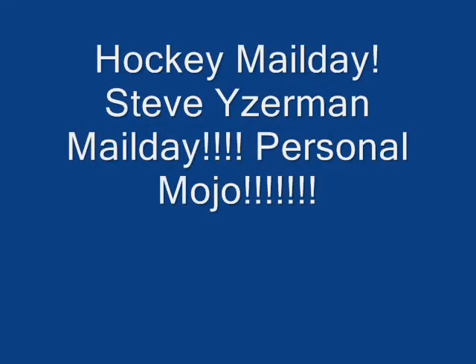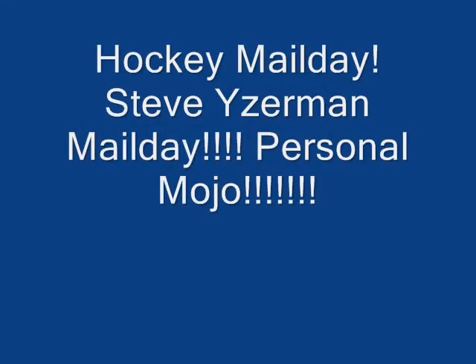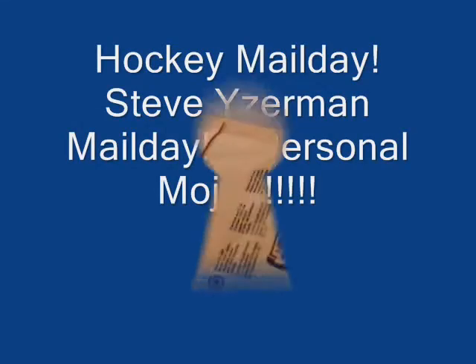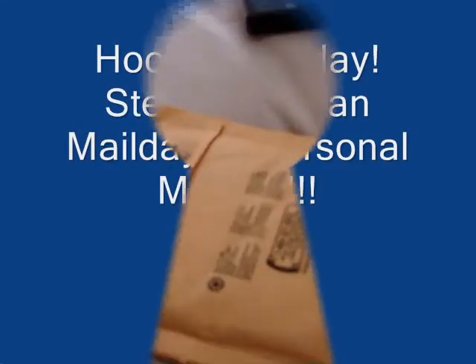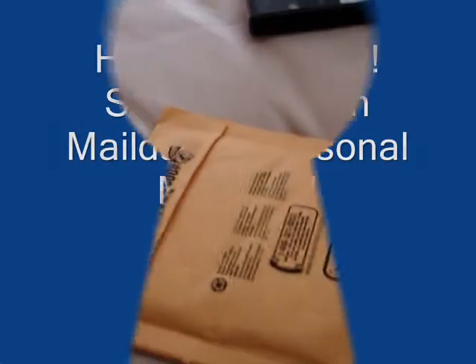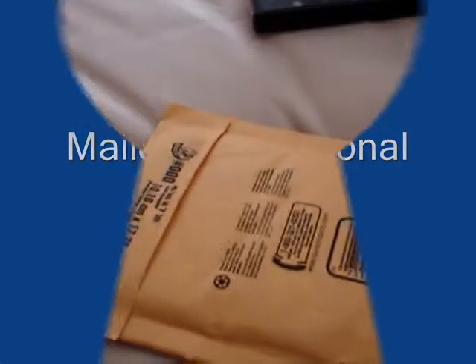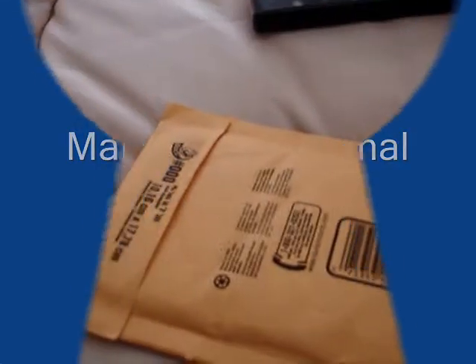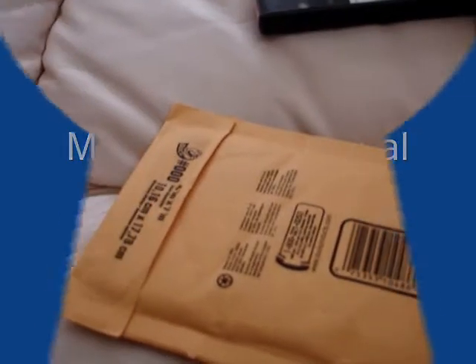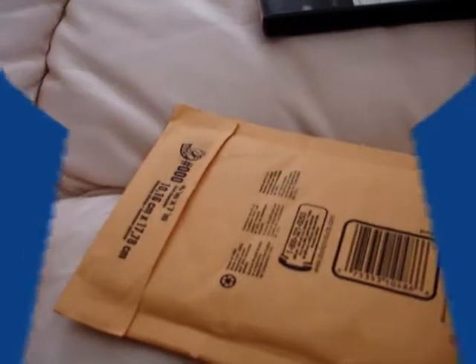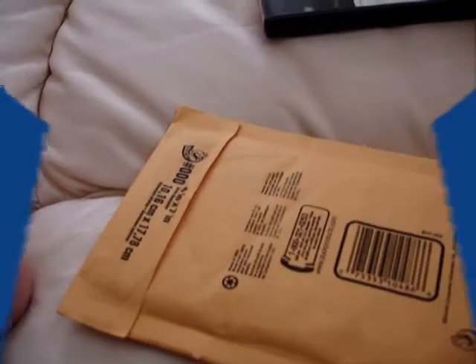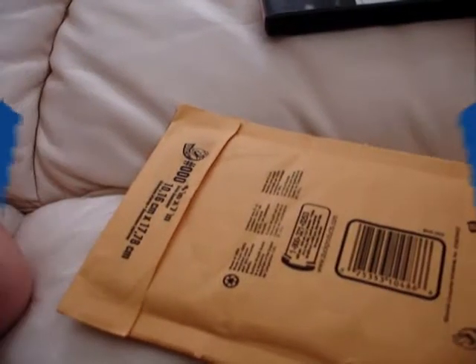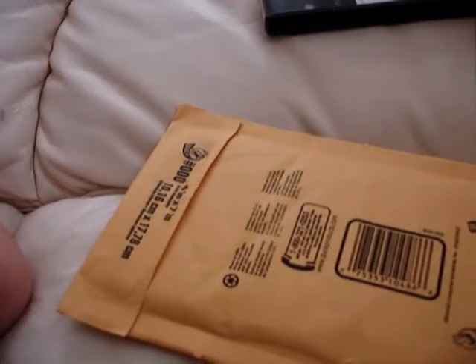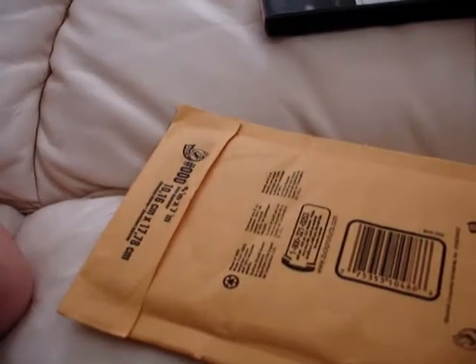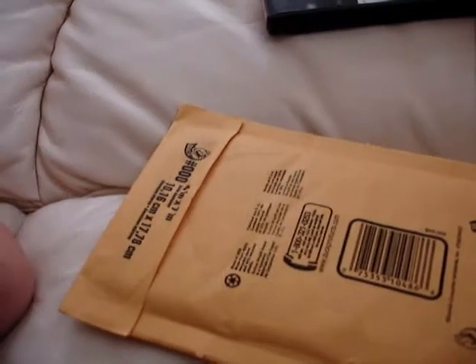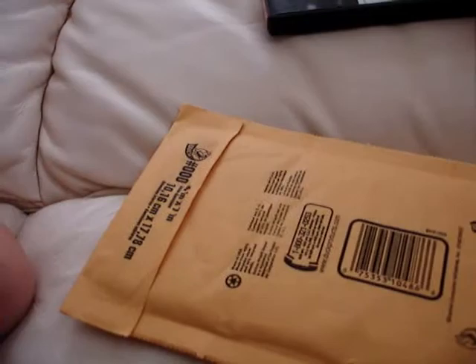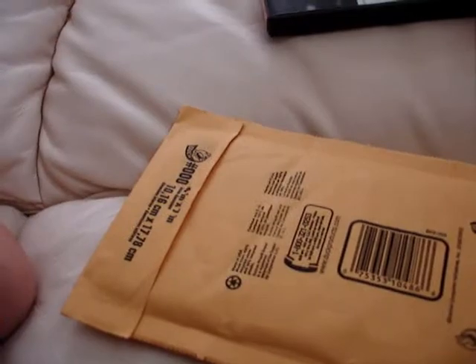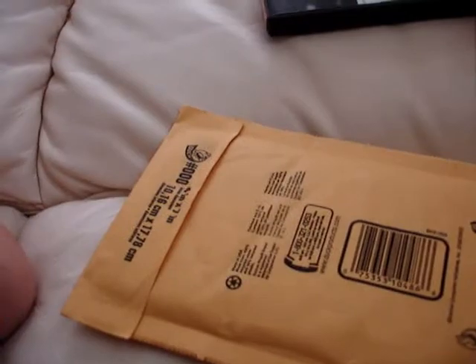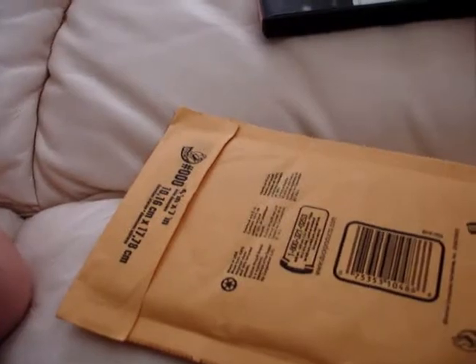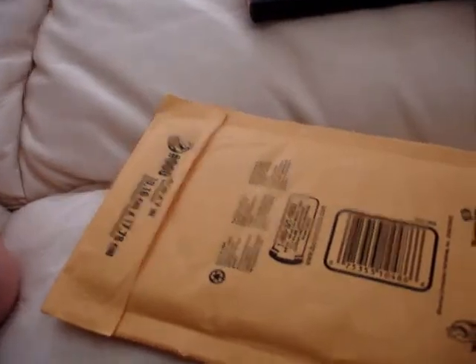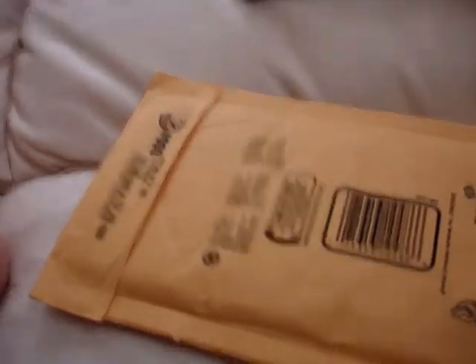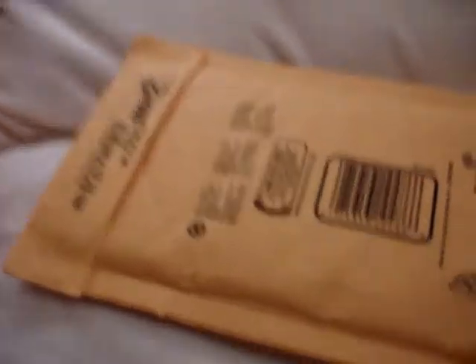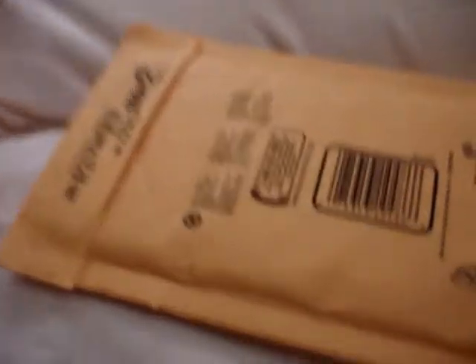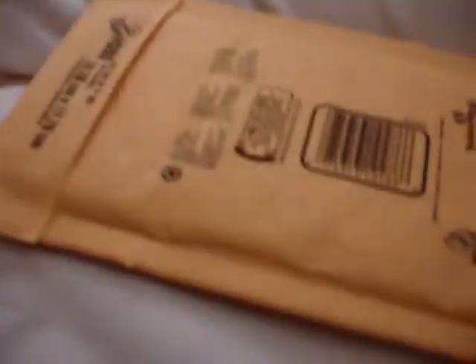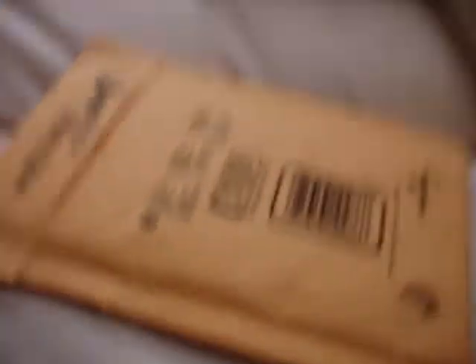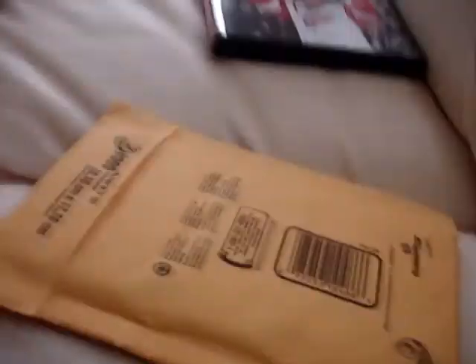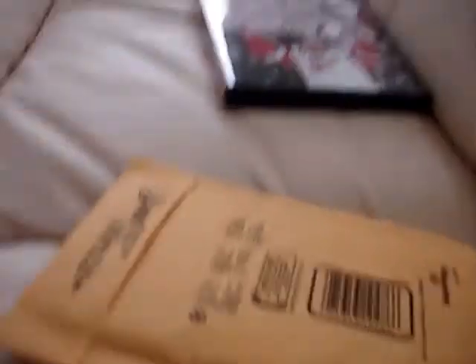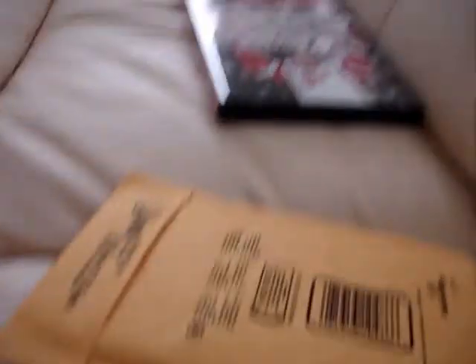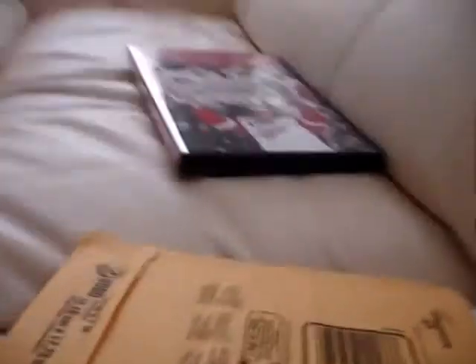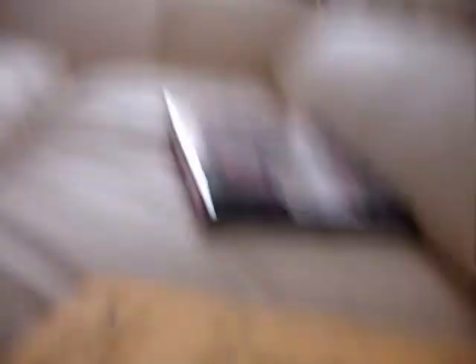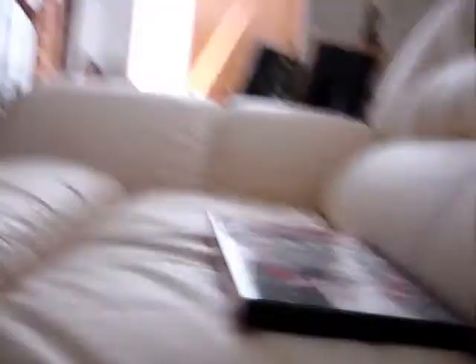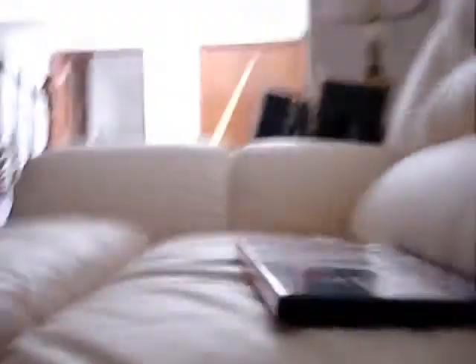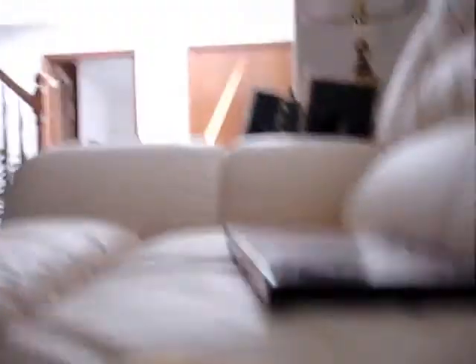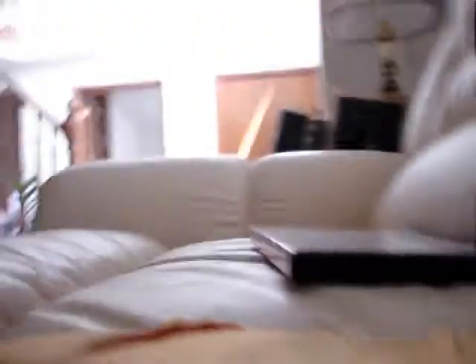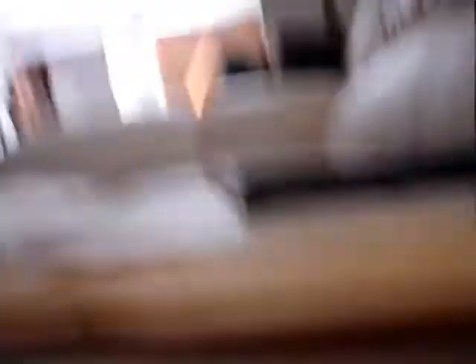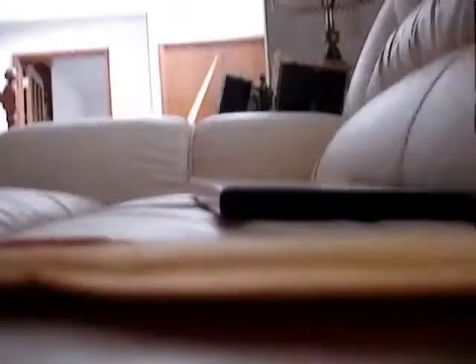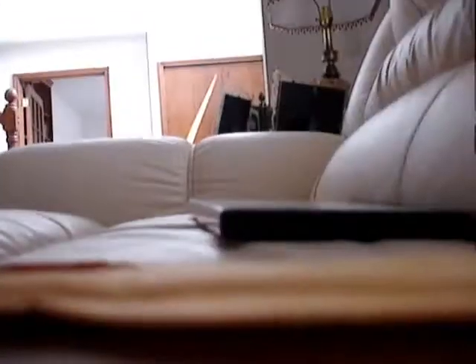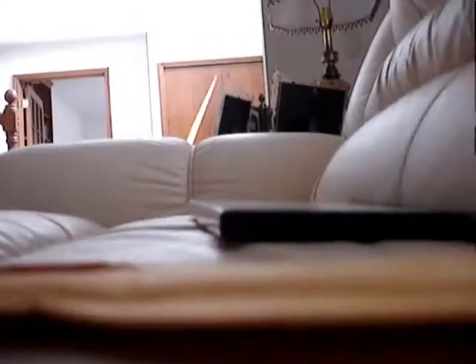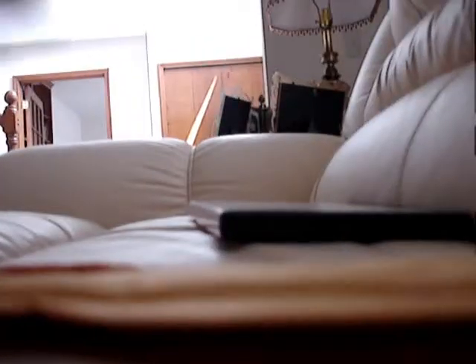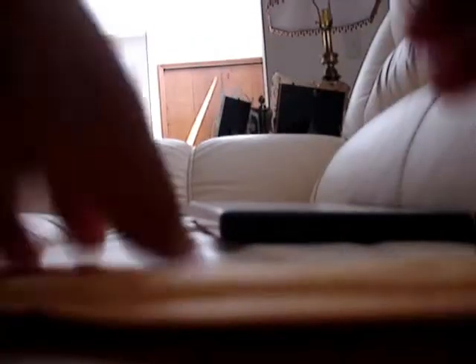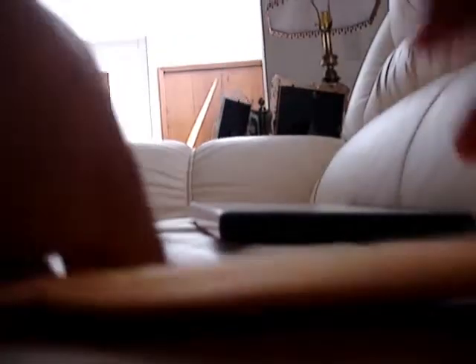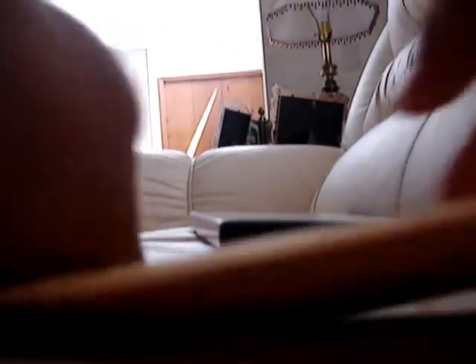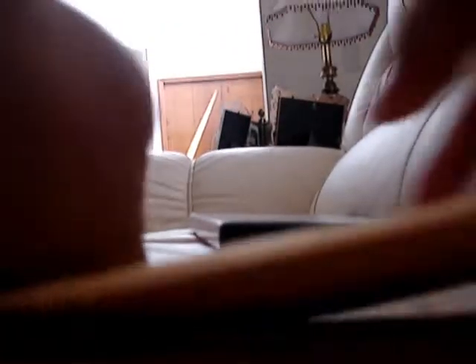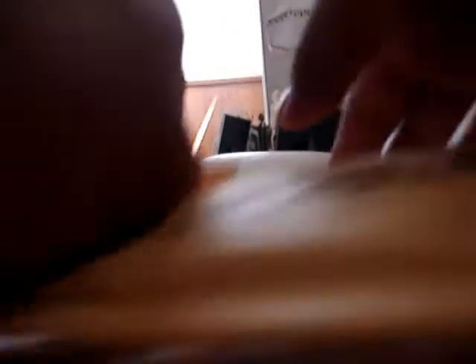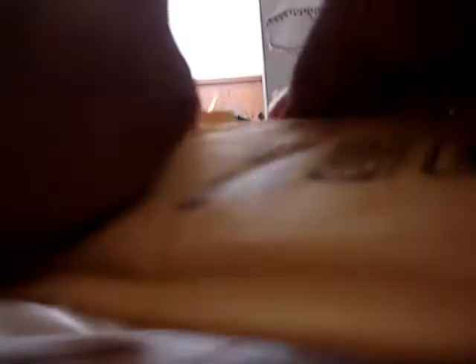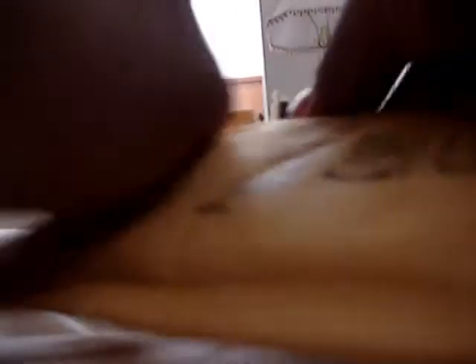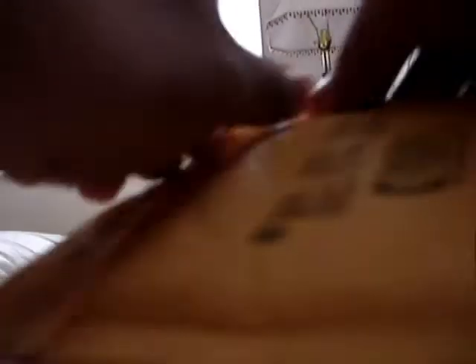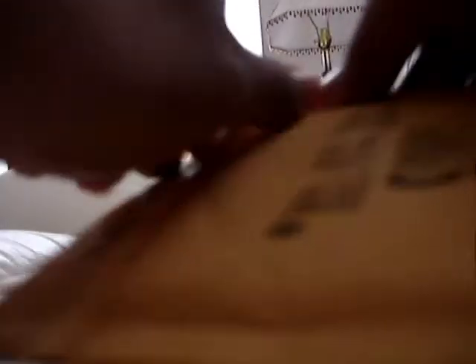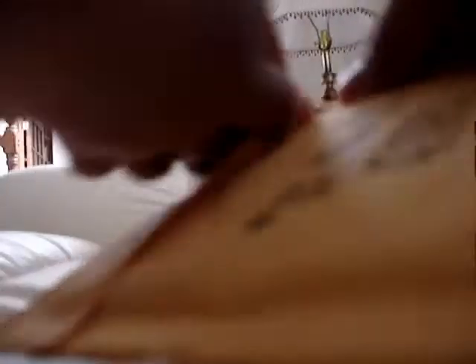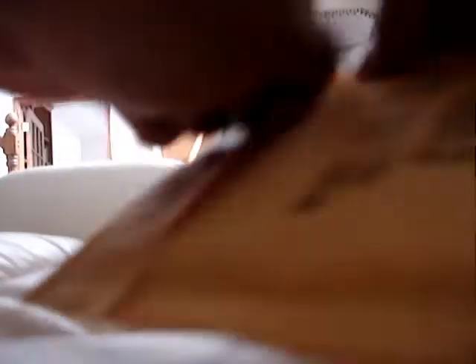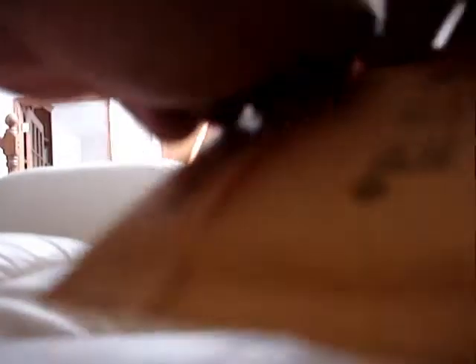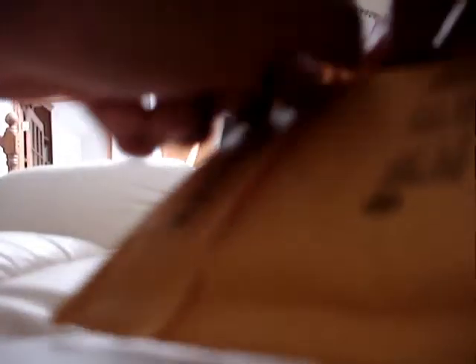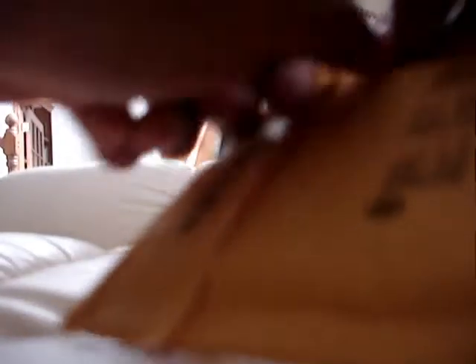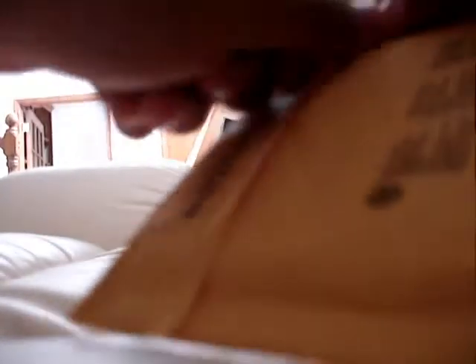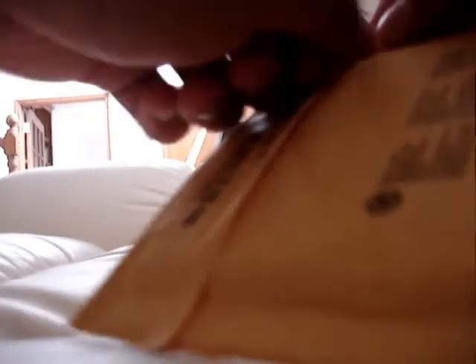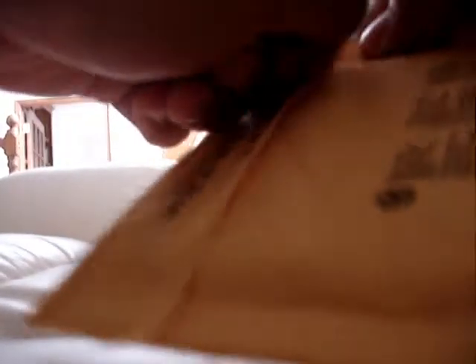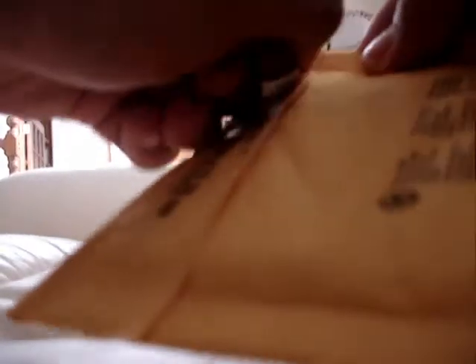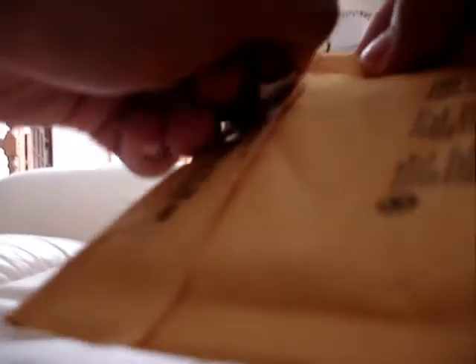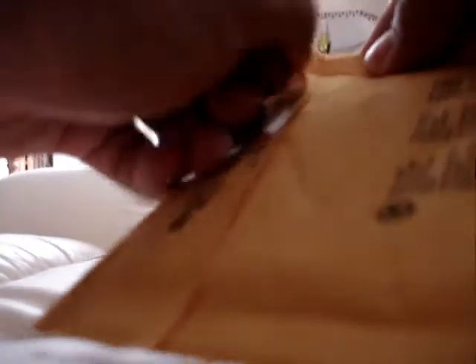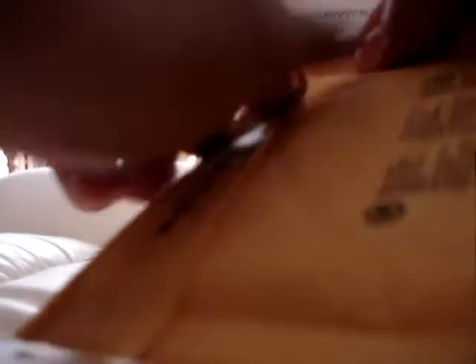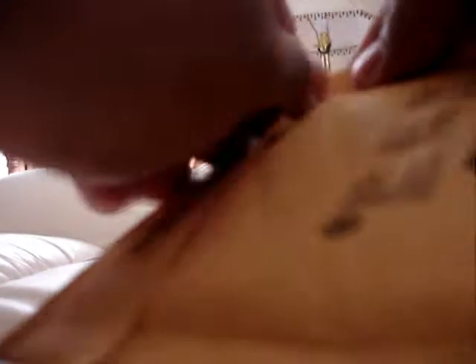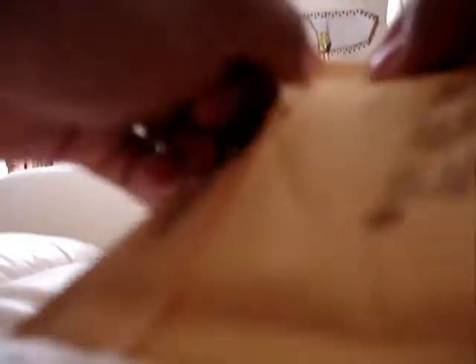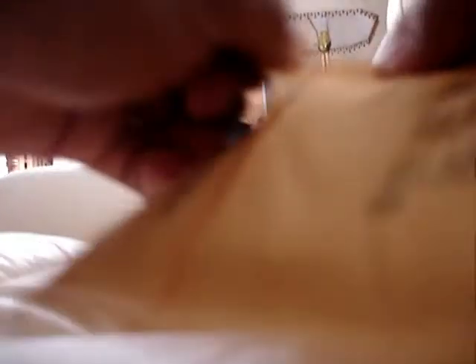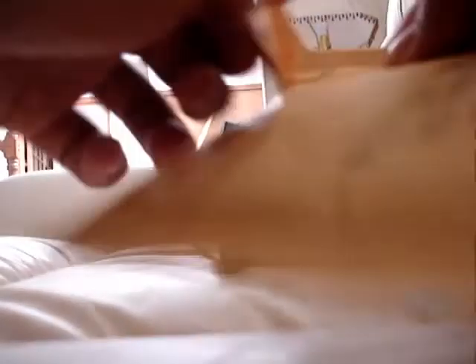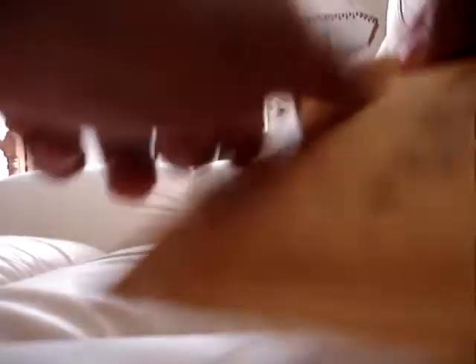Hey YouTube, it's BruceChannel3. I got one package in the mail today, so let's take a look at what I got. It's from eBay, and I think I already know what it is.